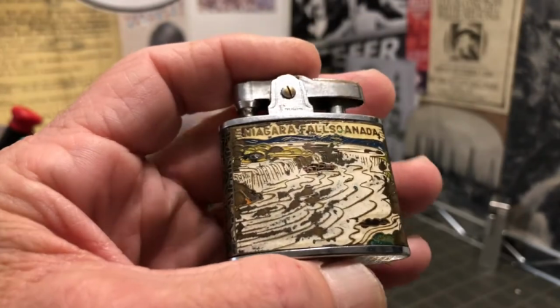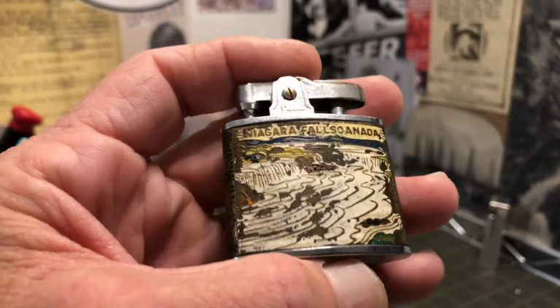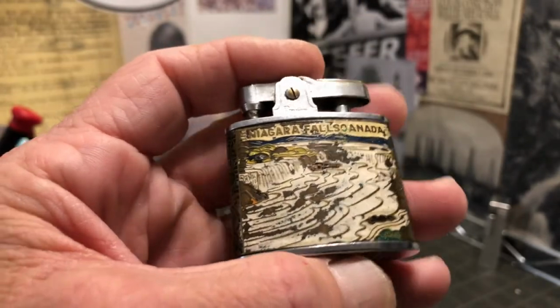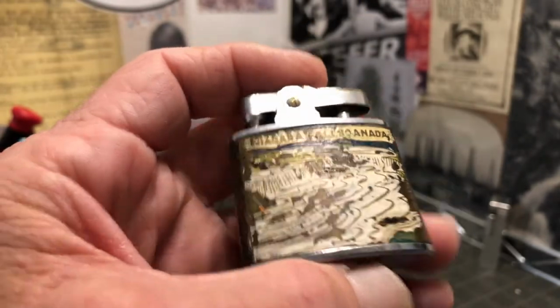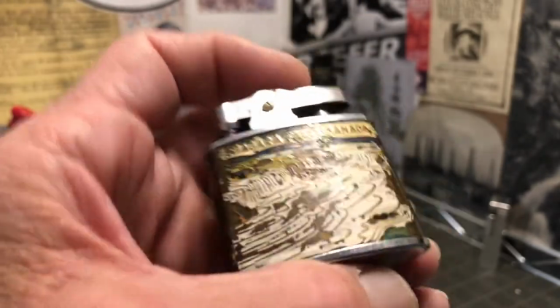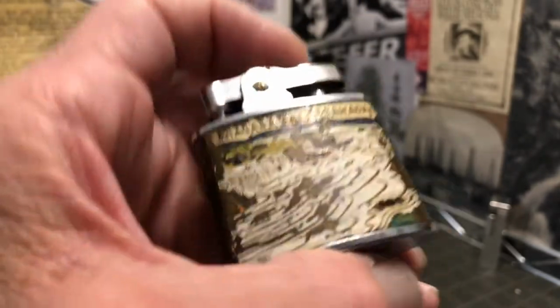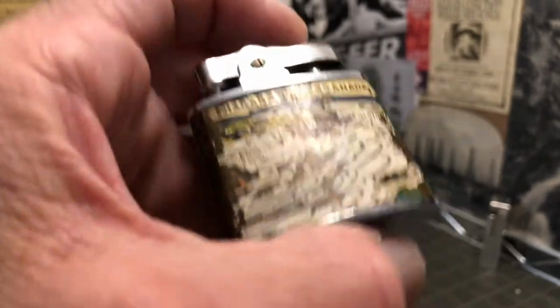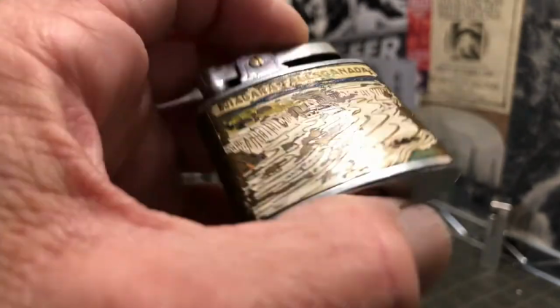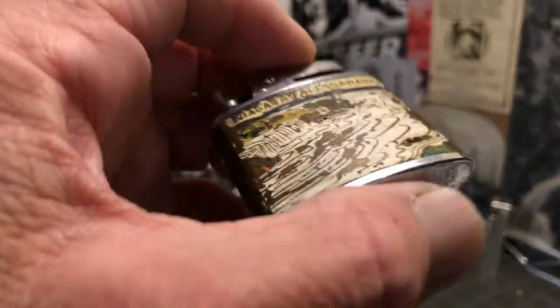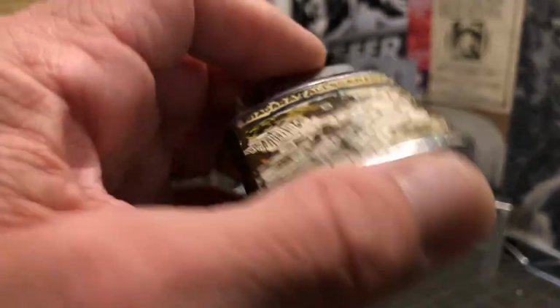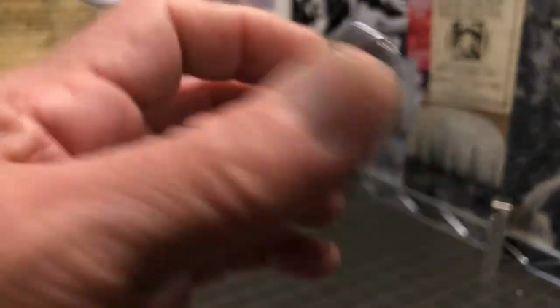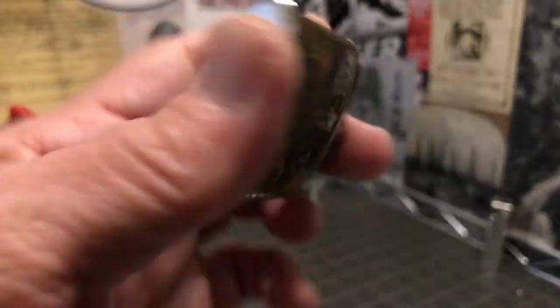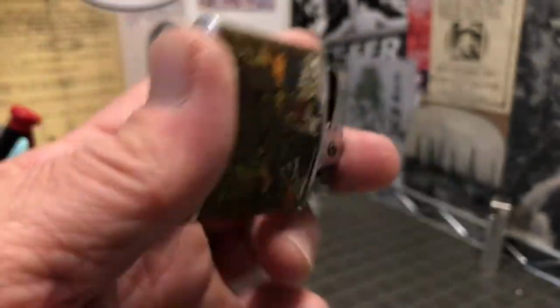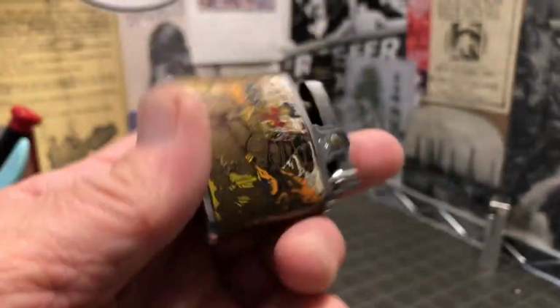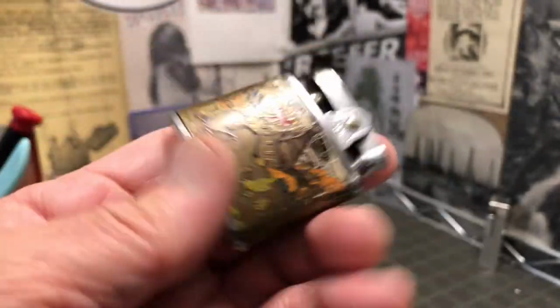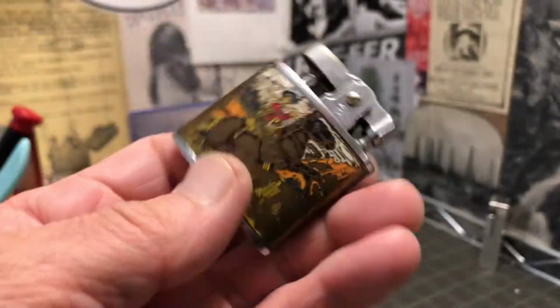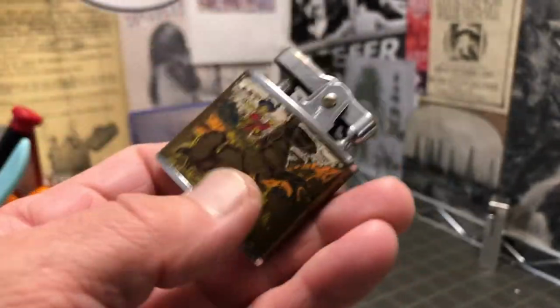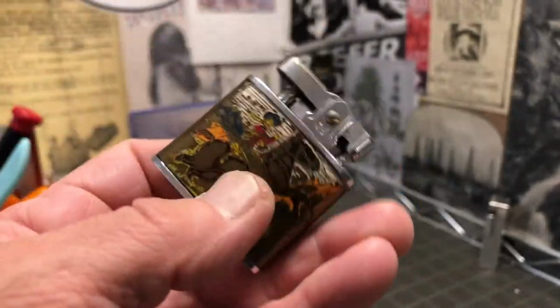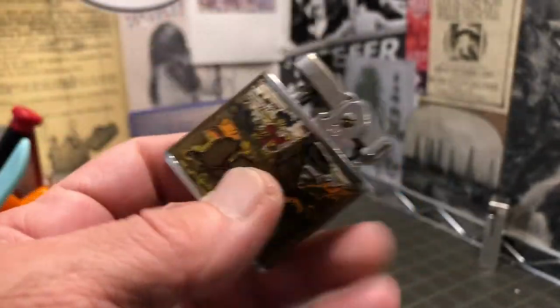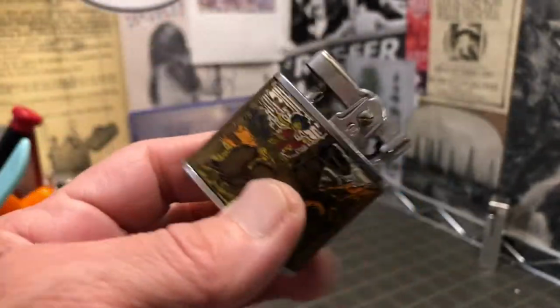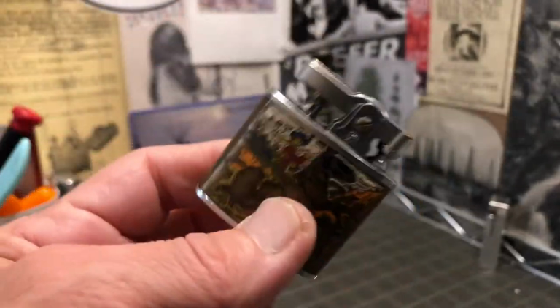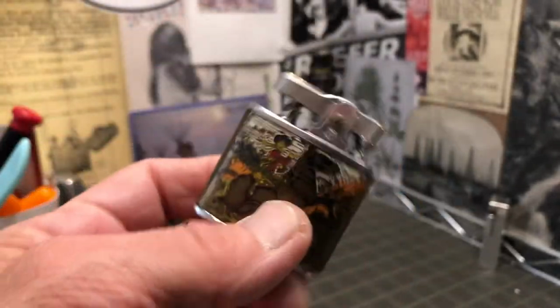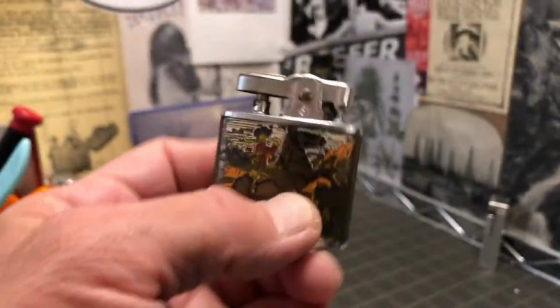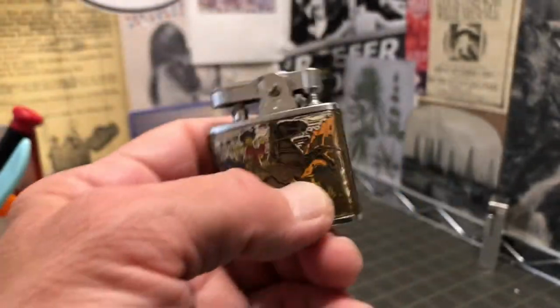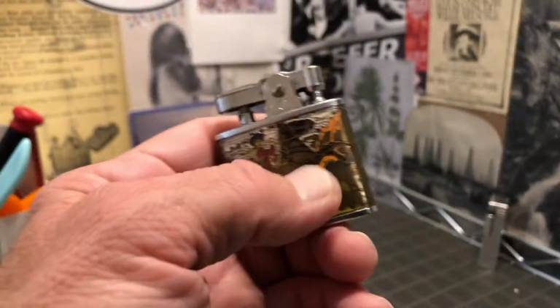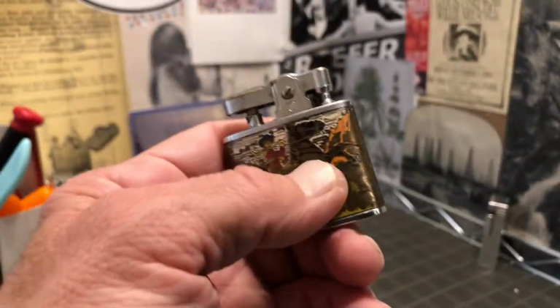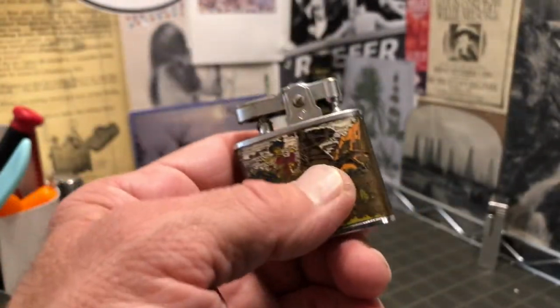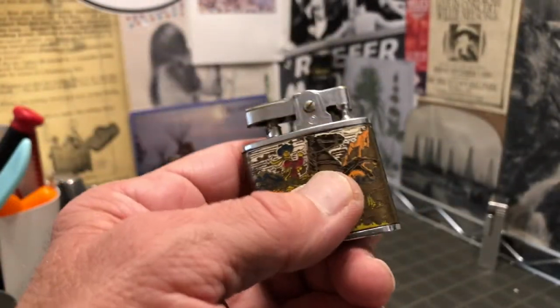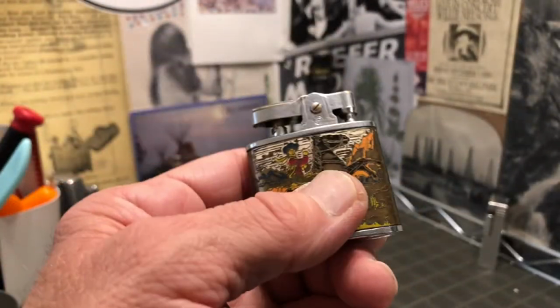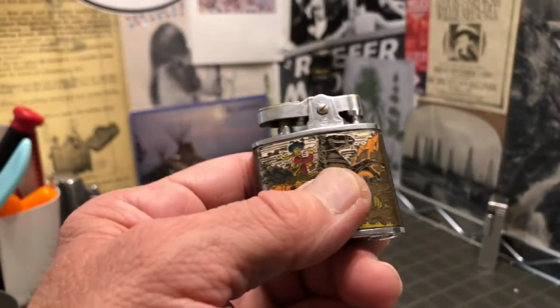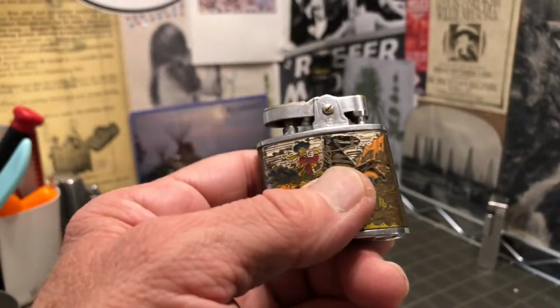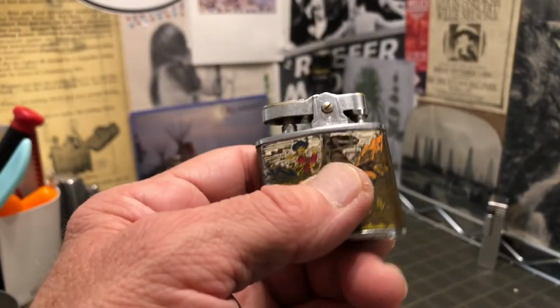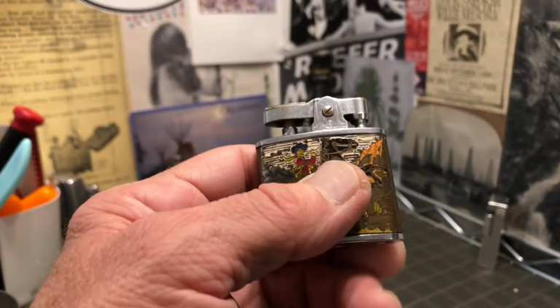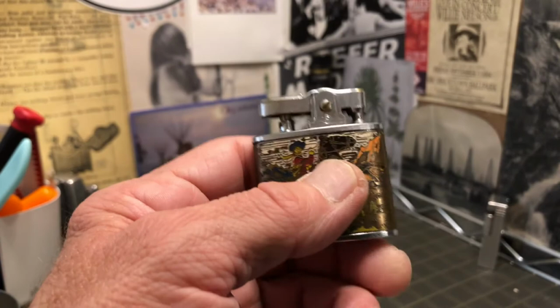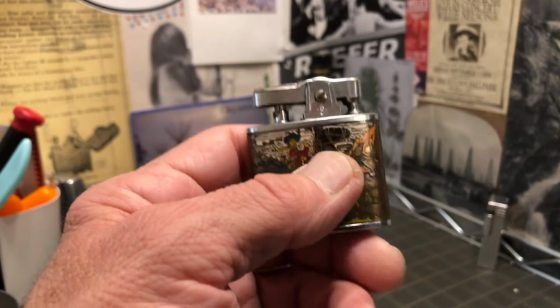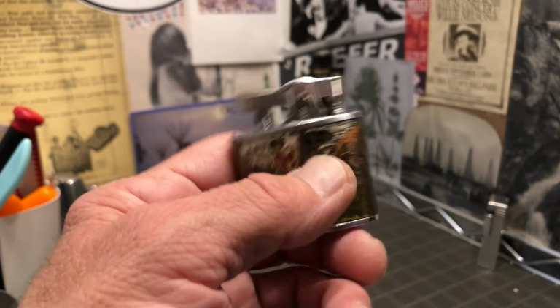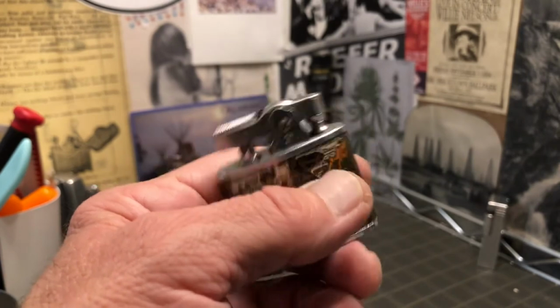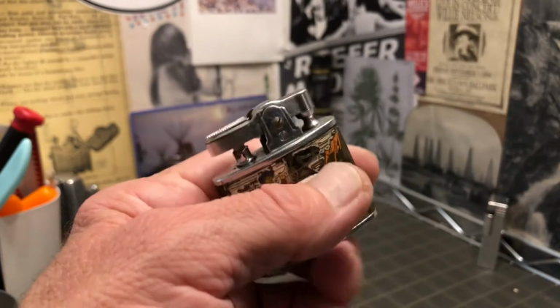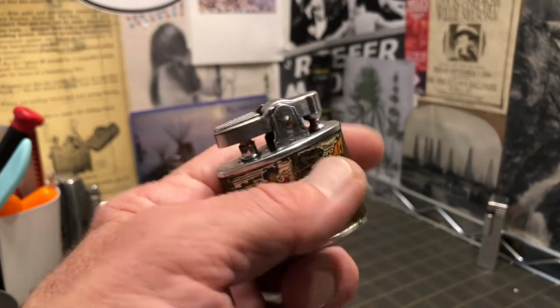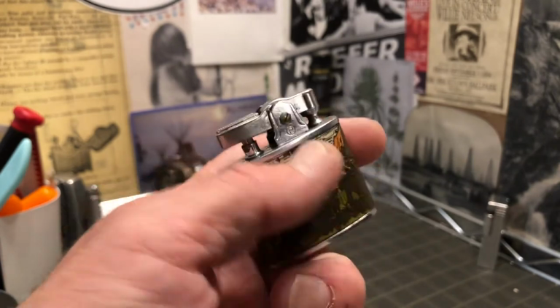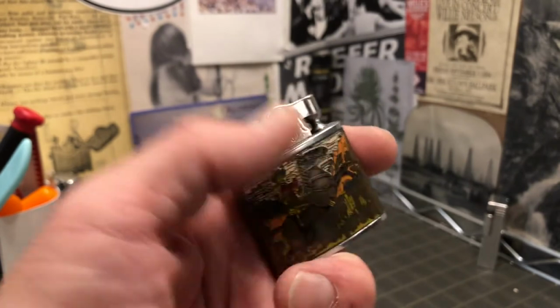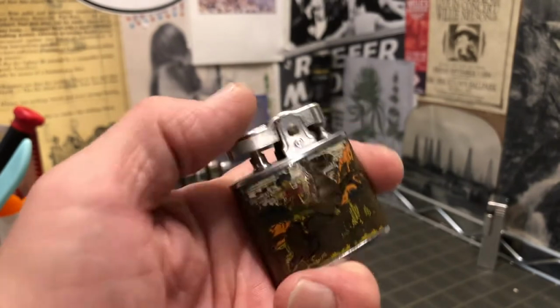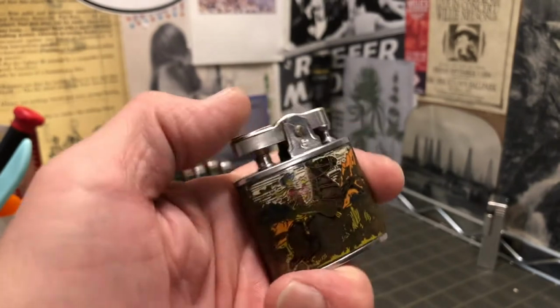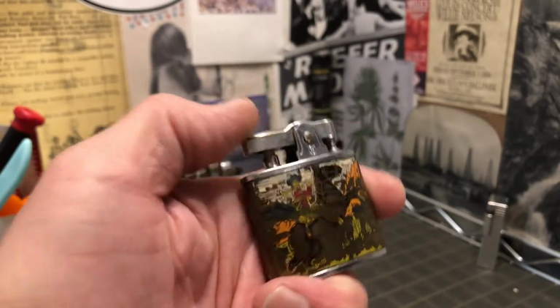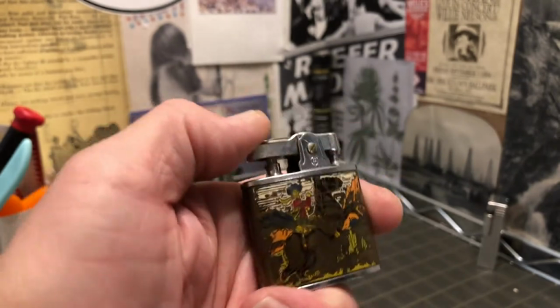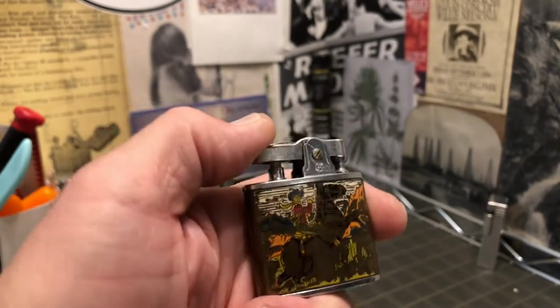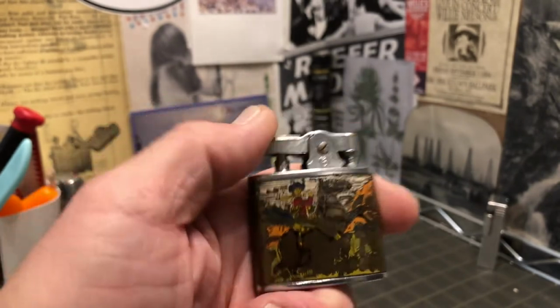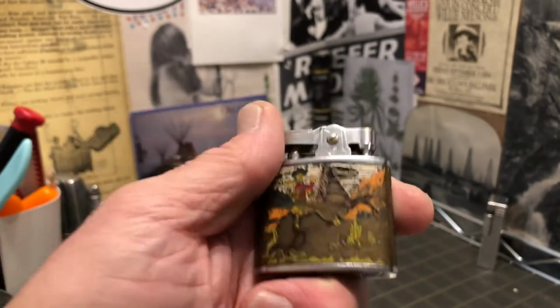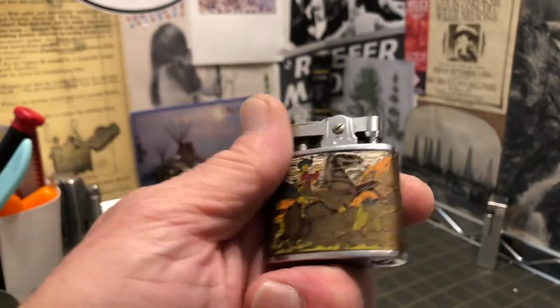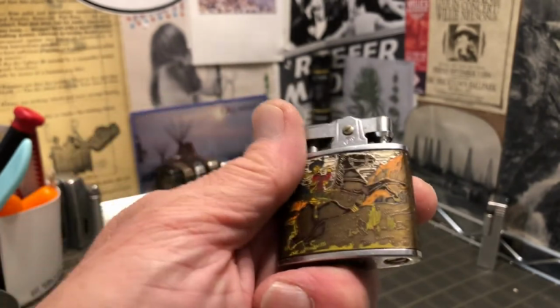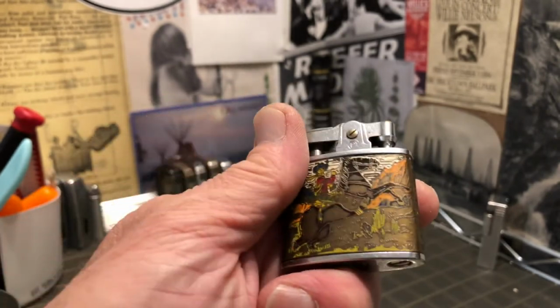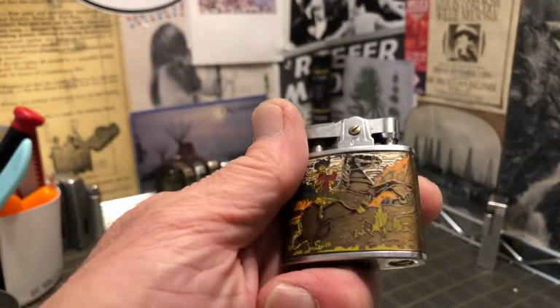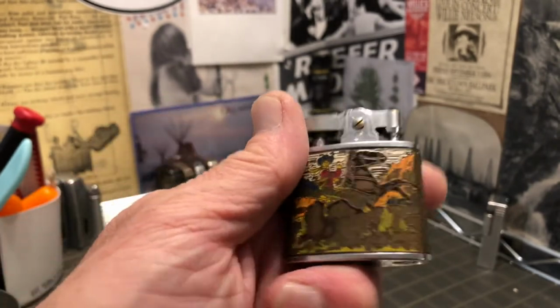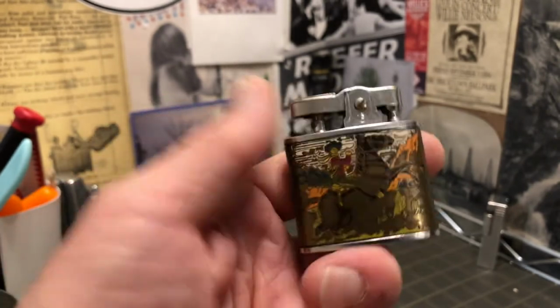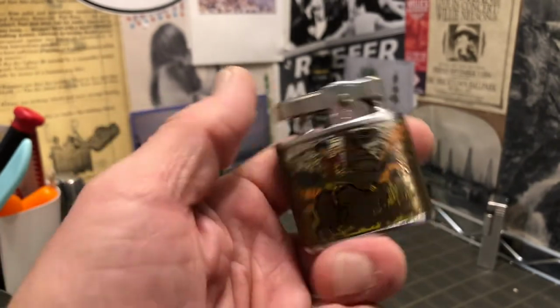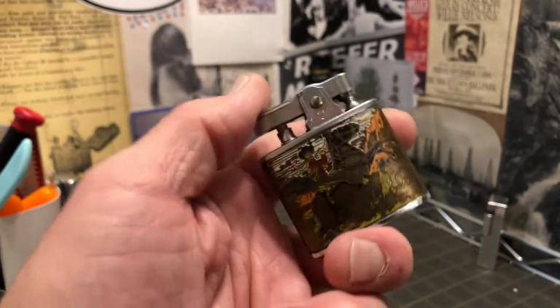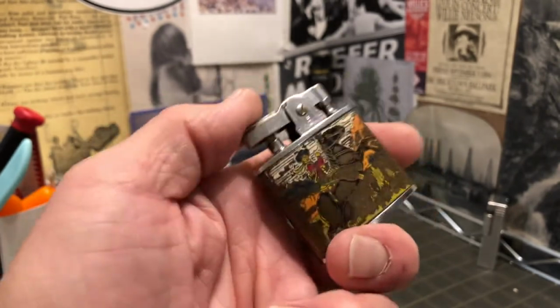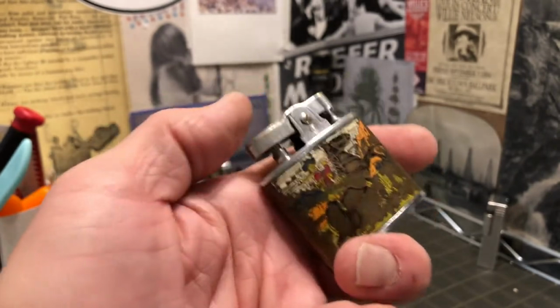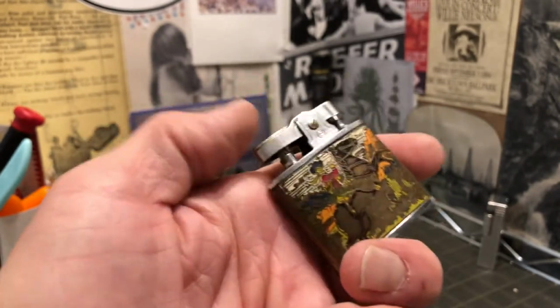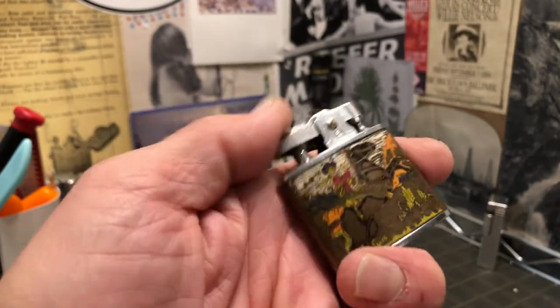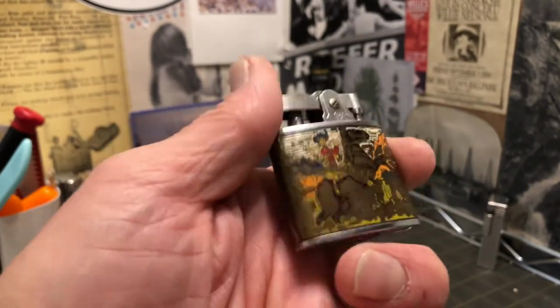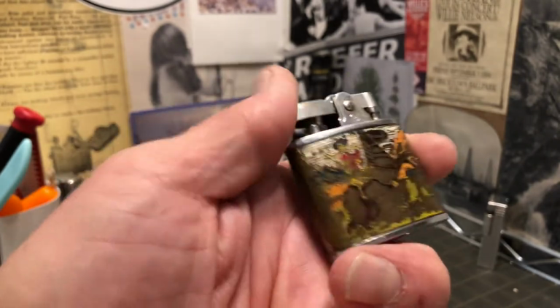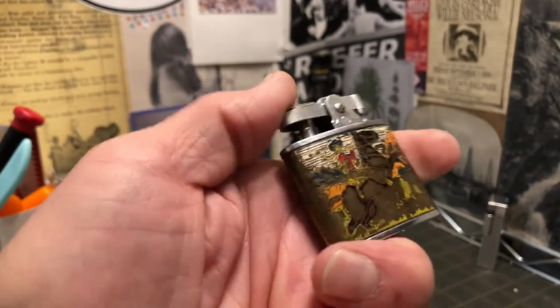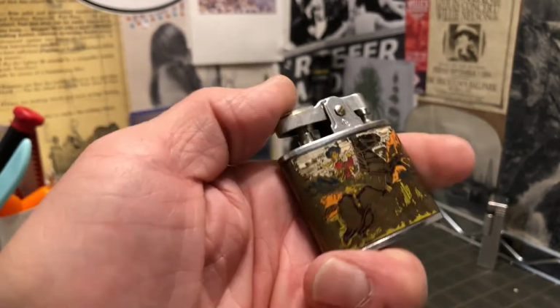But anyway, cool old automatic Ronson-type clone lighter.